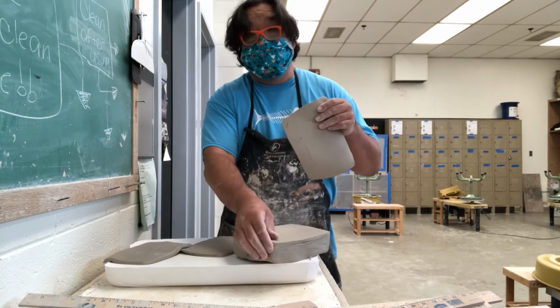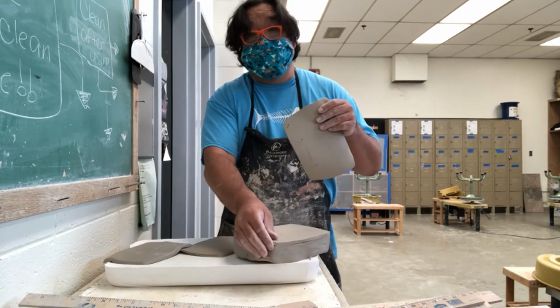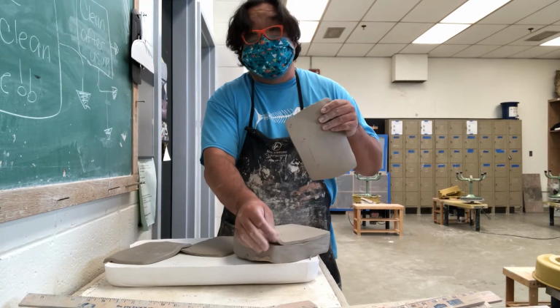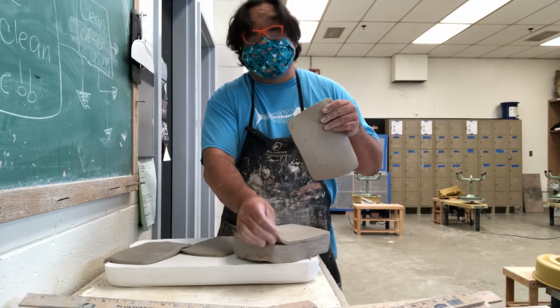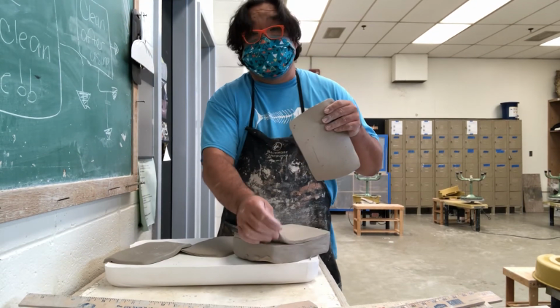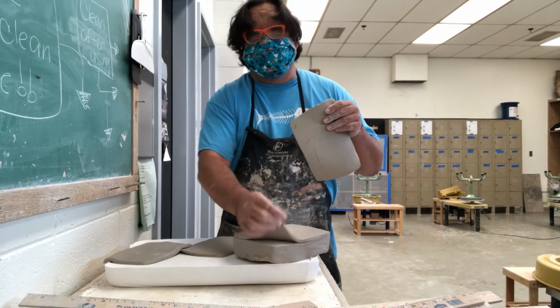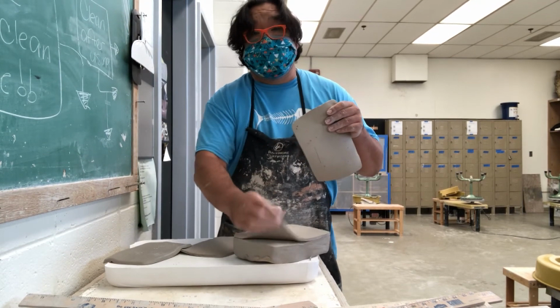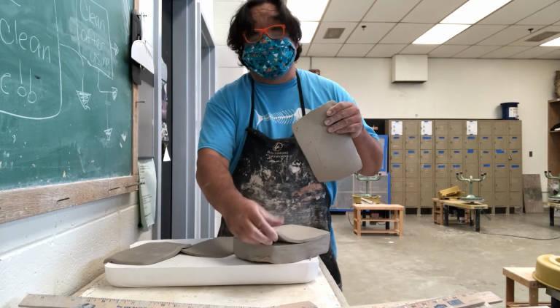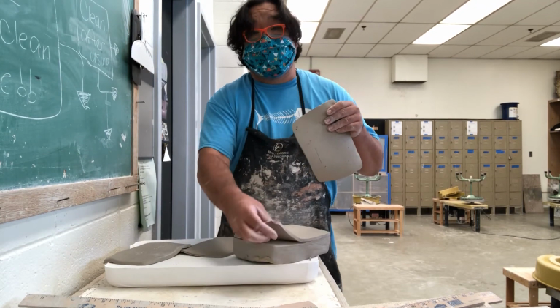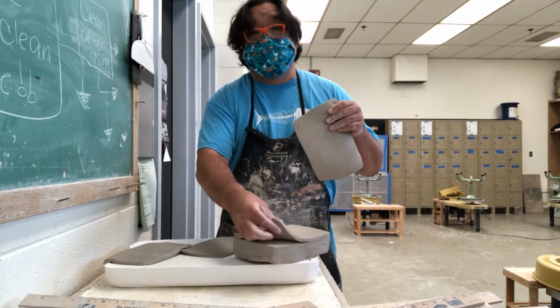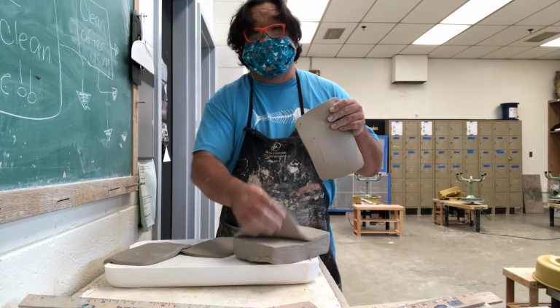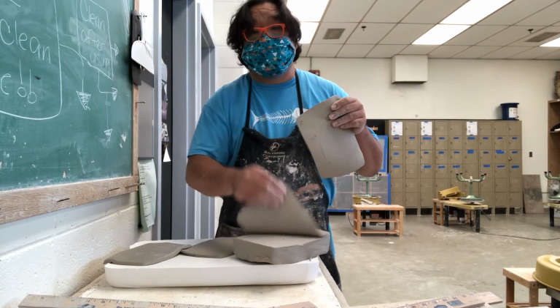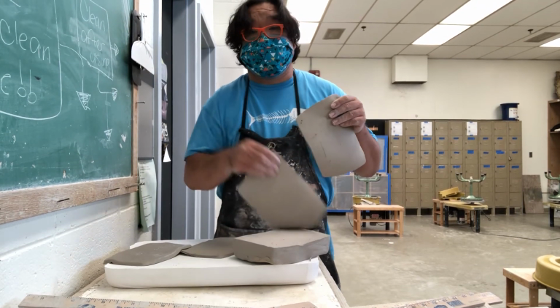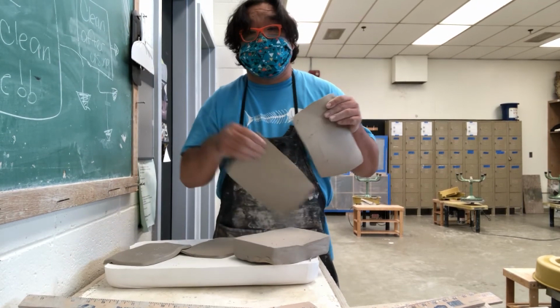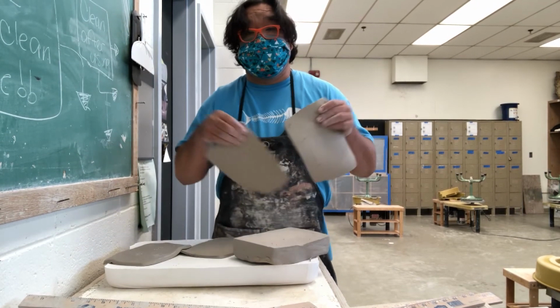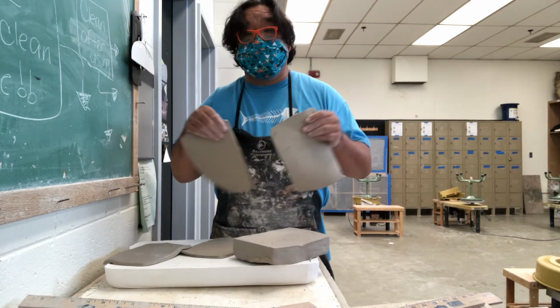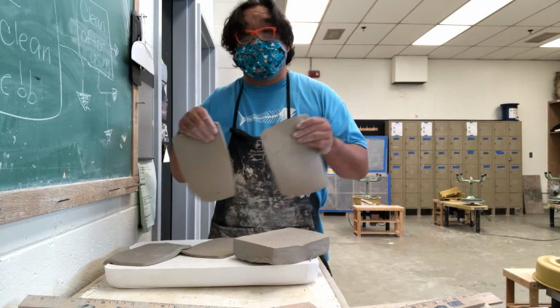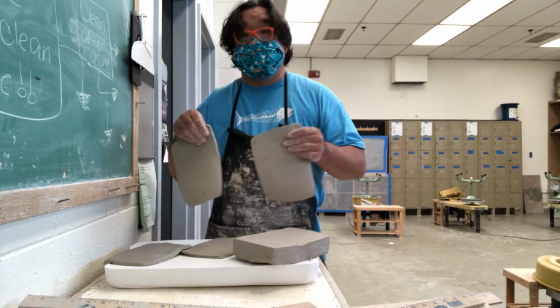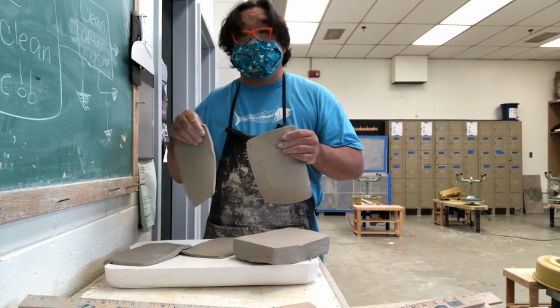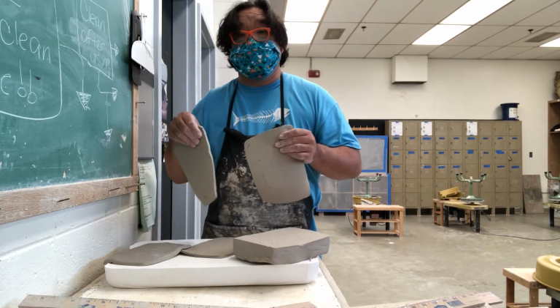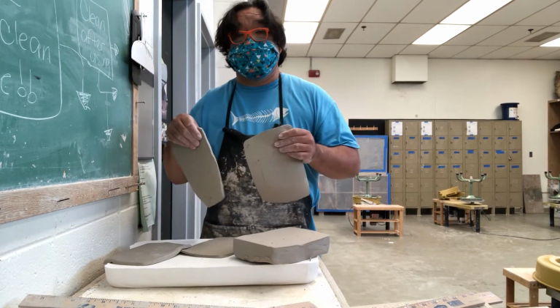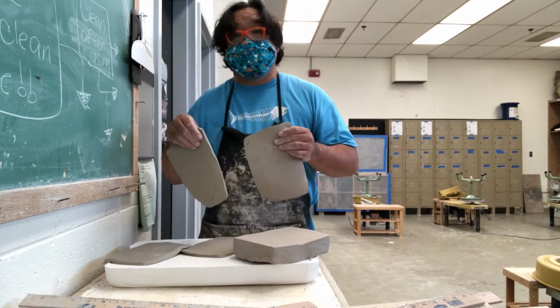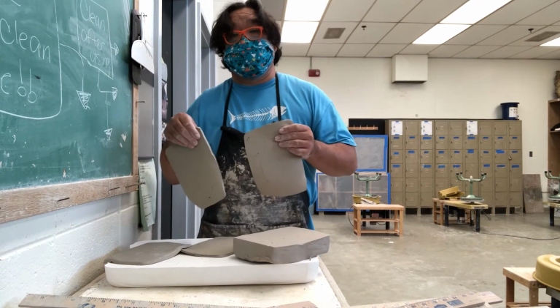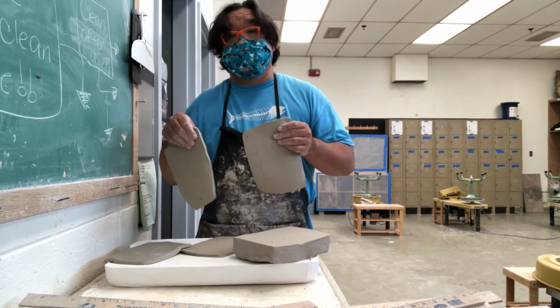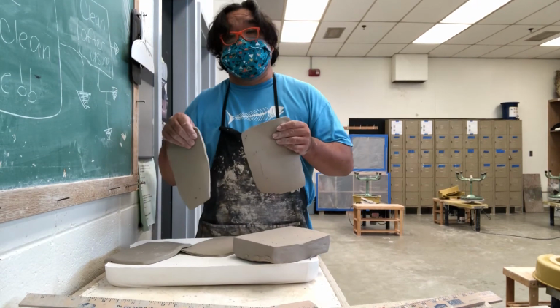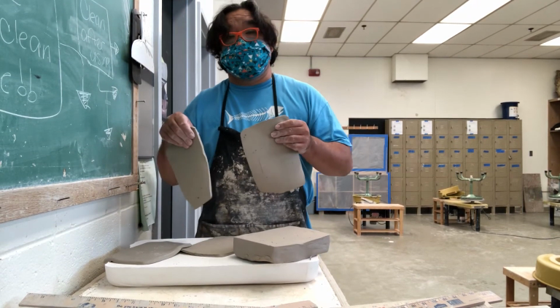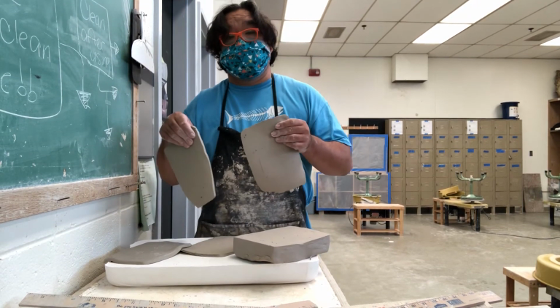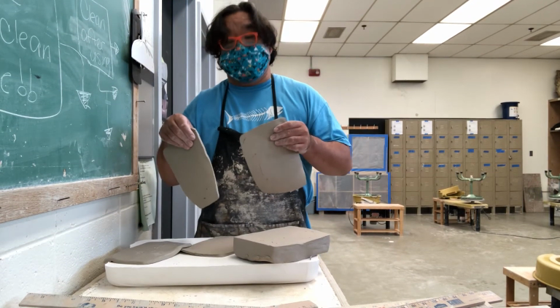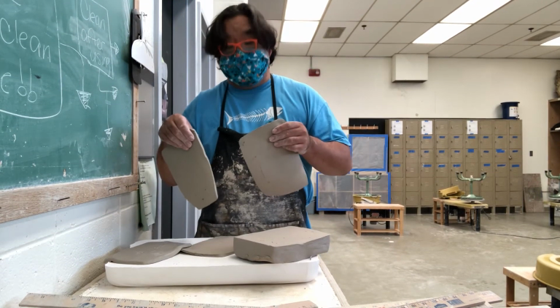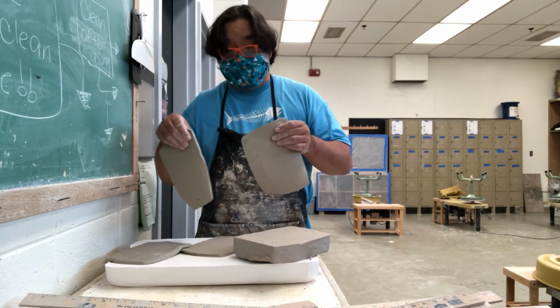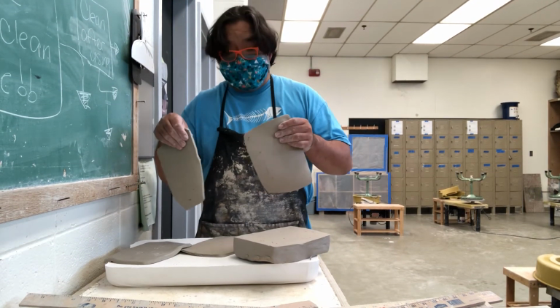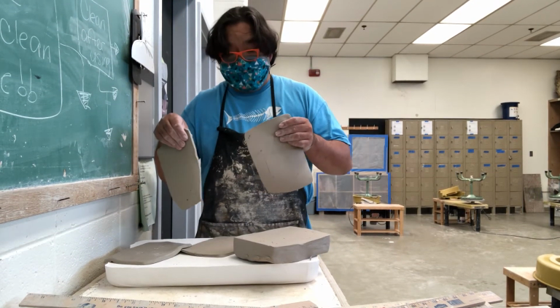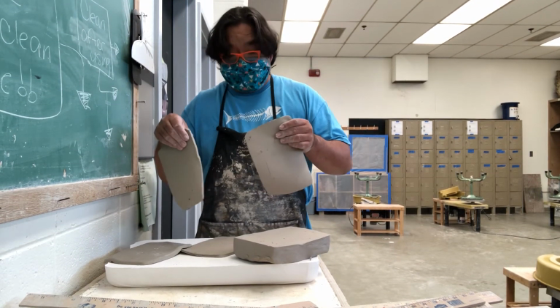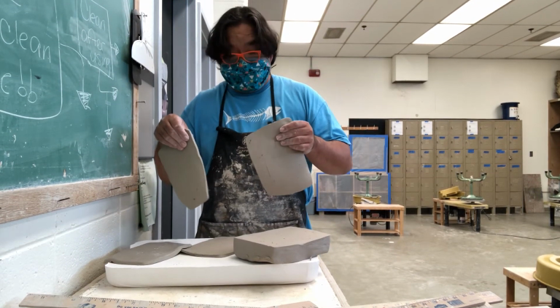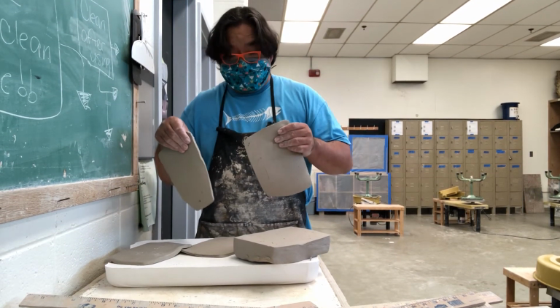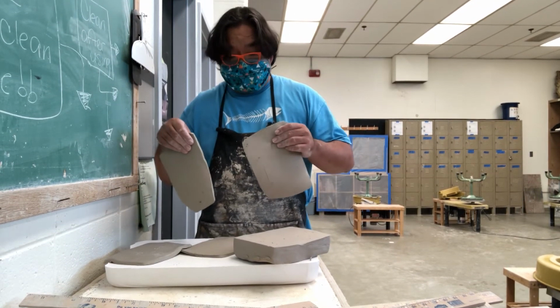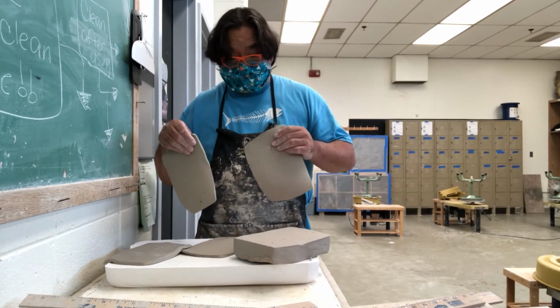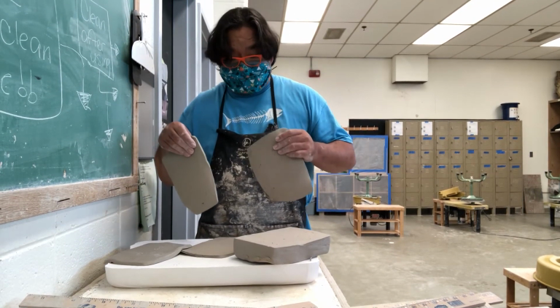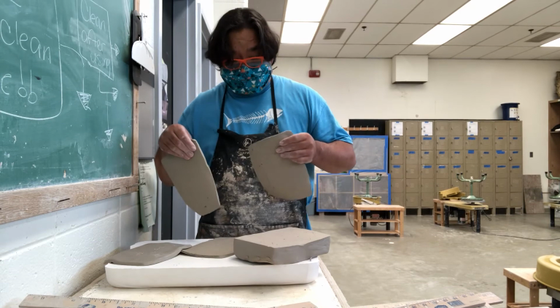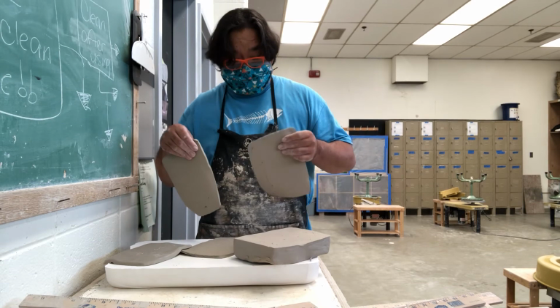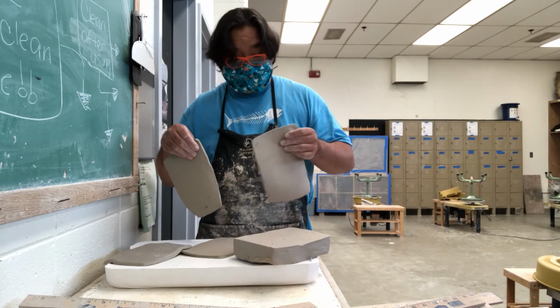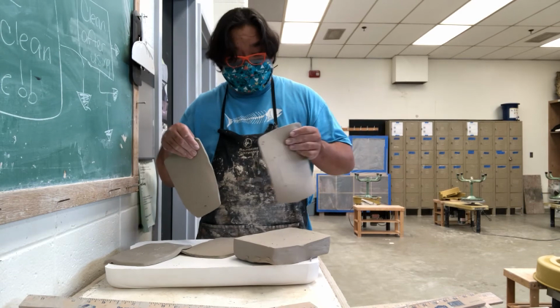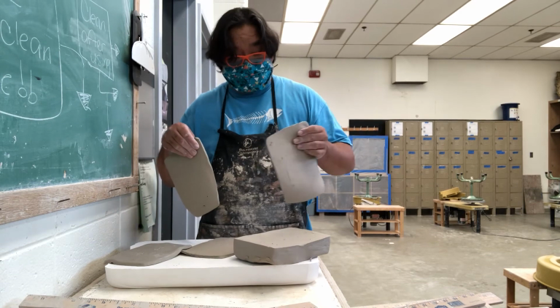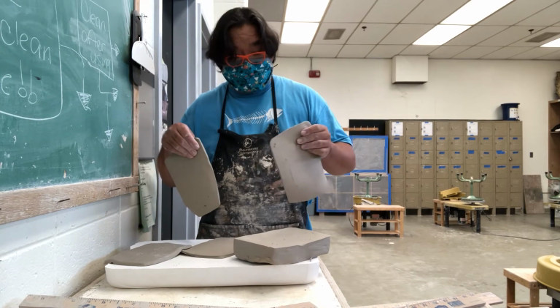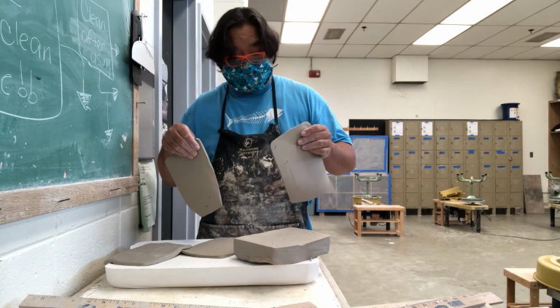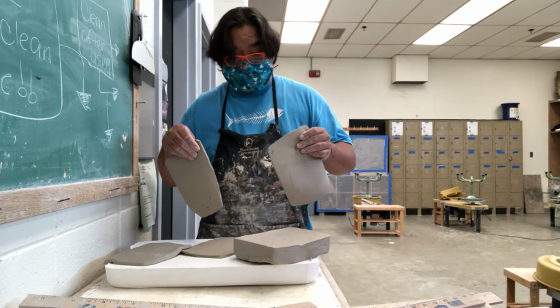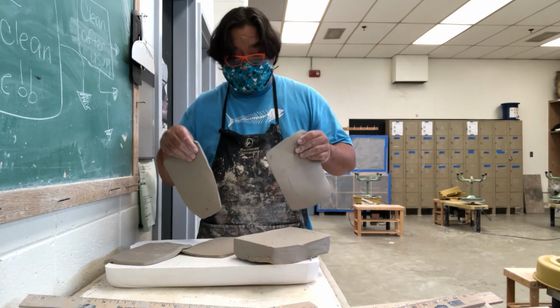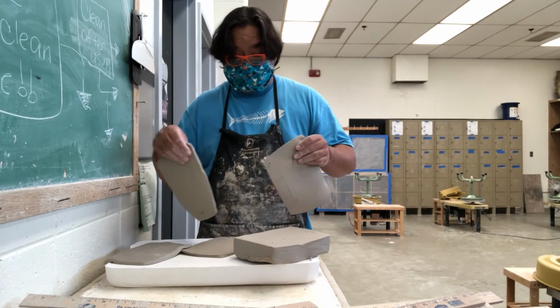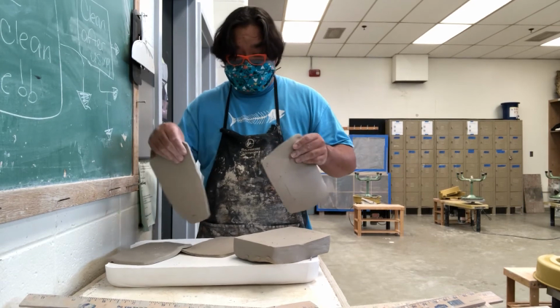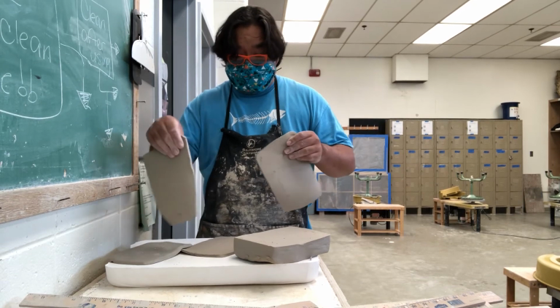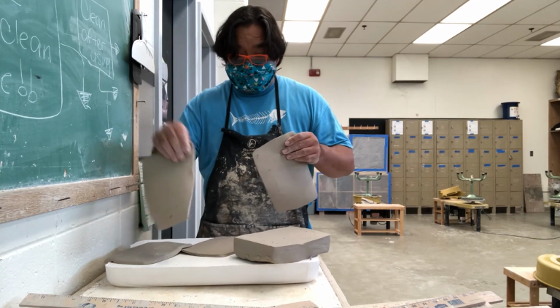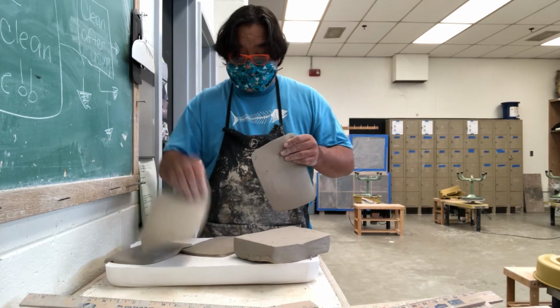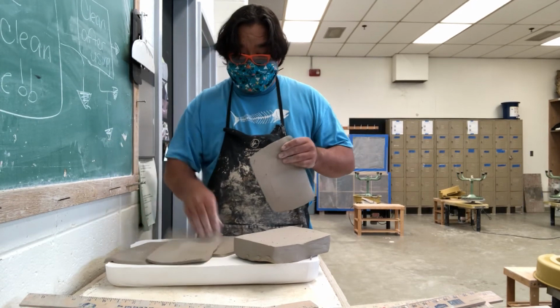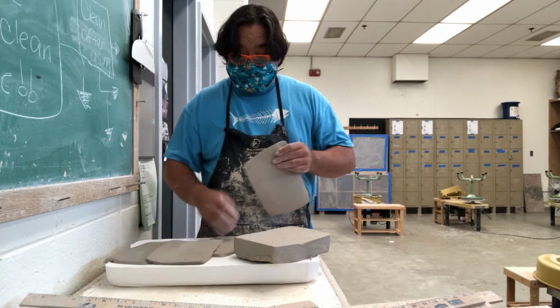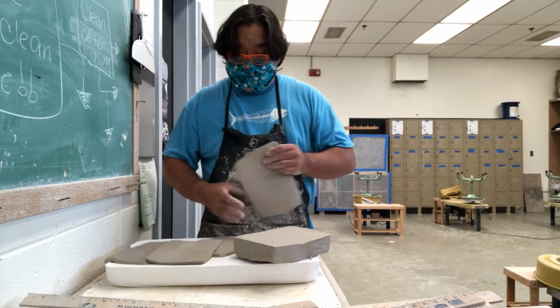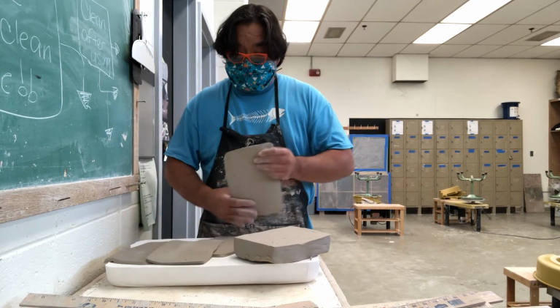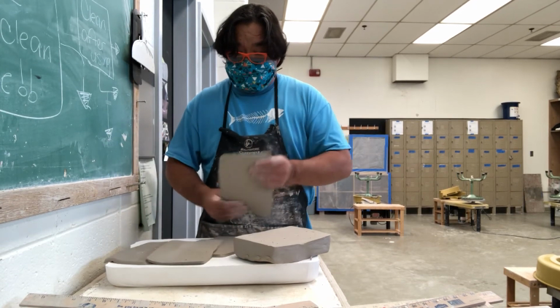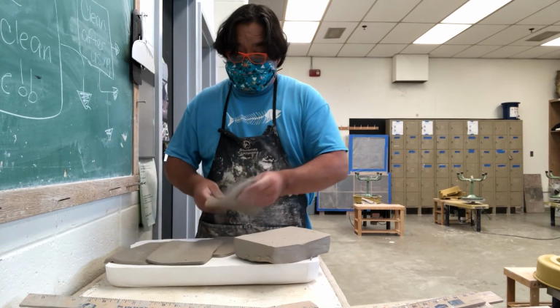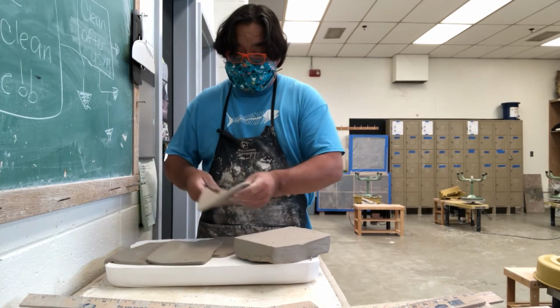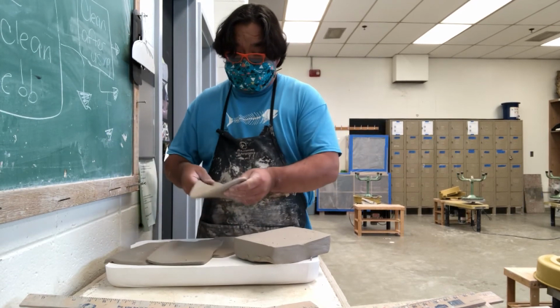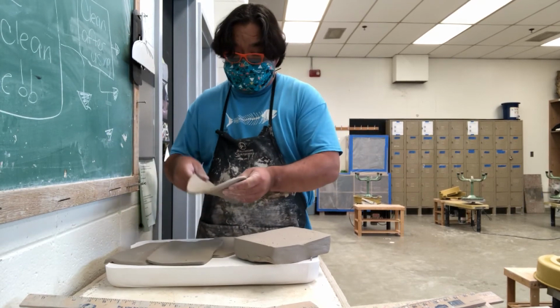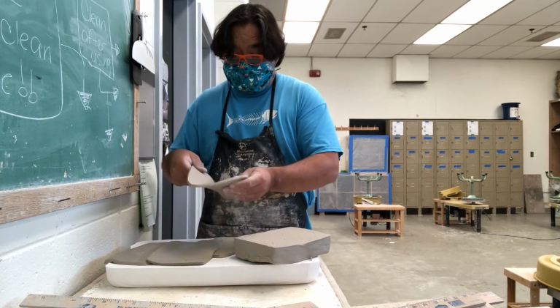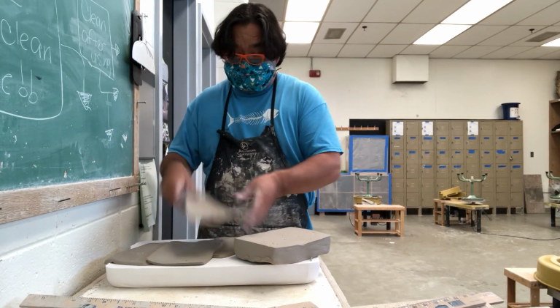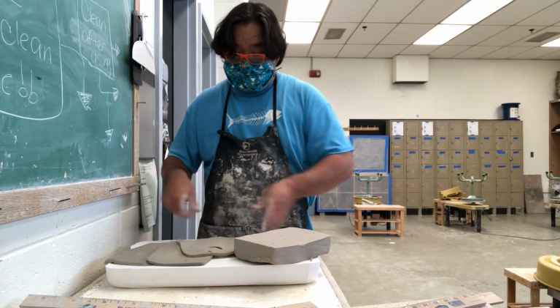You can do this even at home without having any fancy ceramic tools.